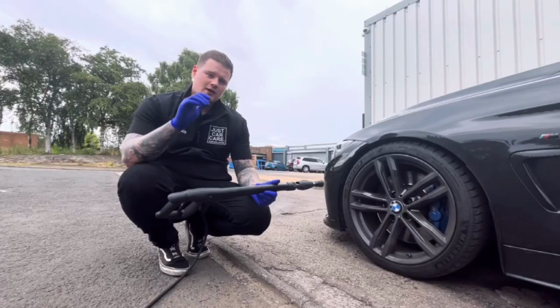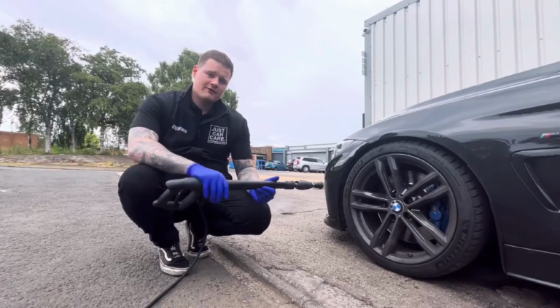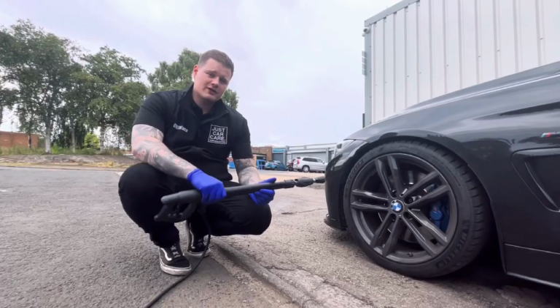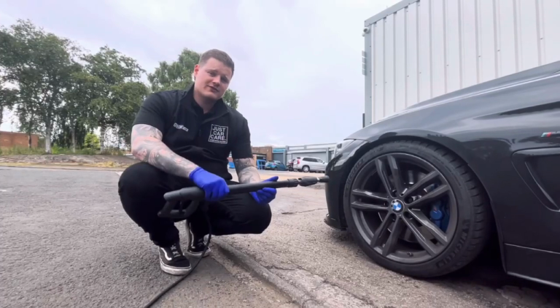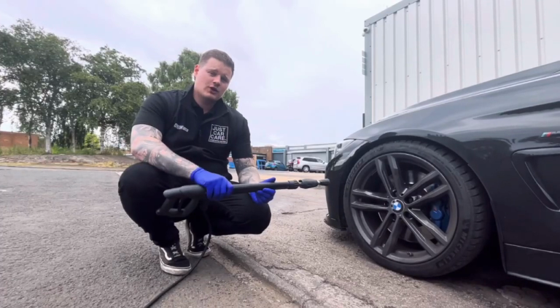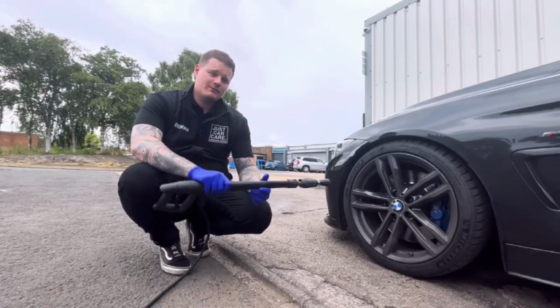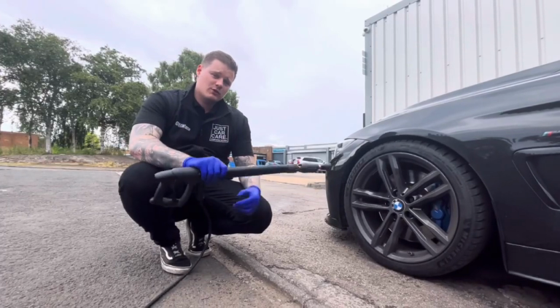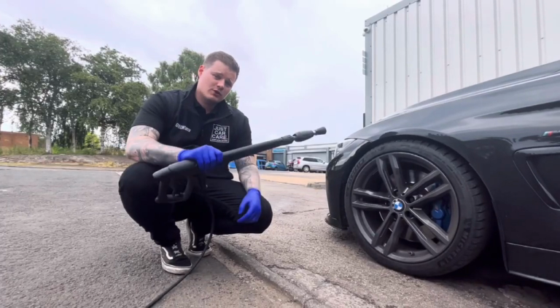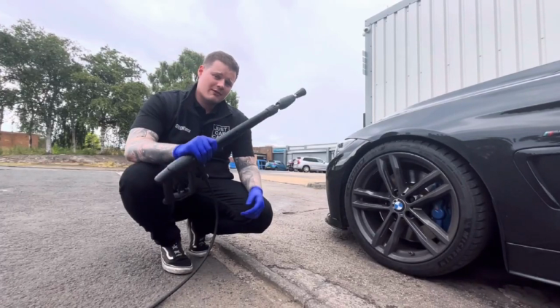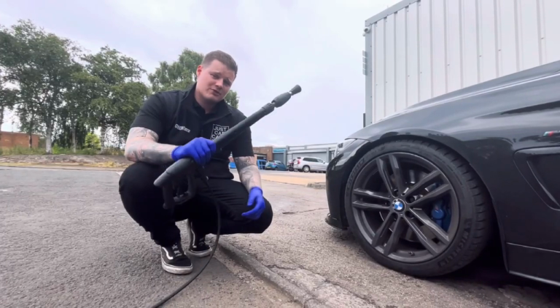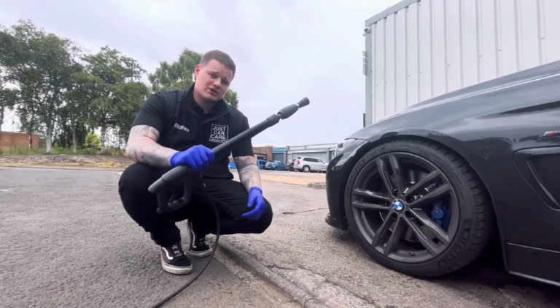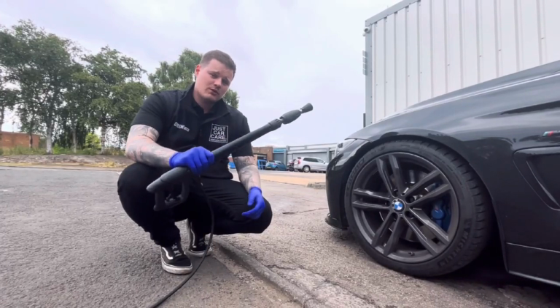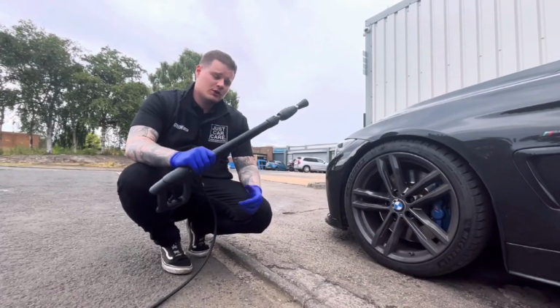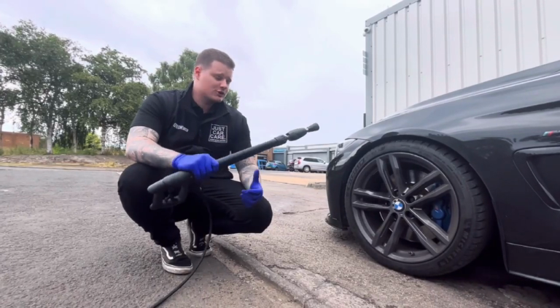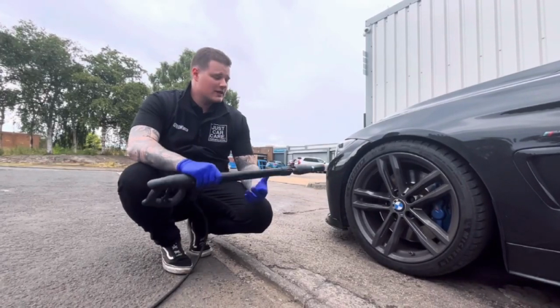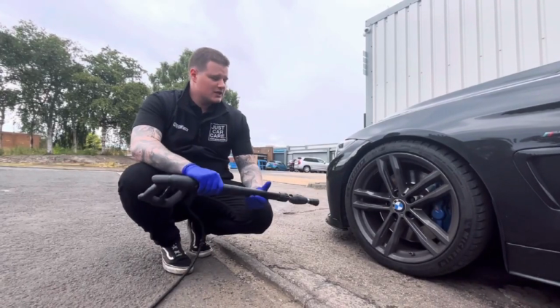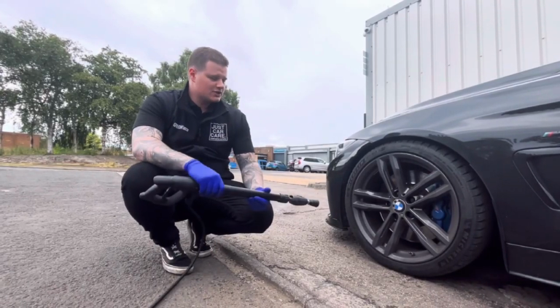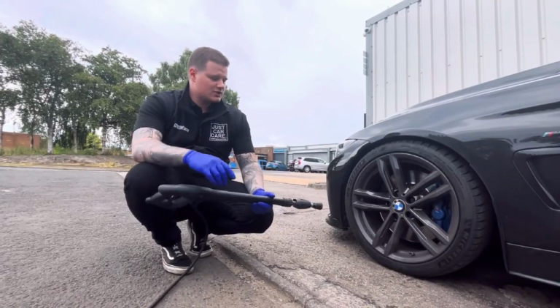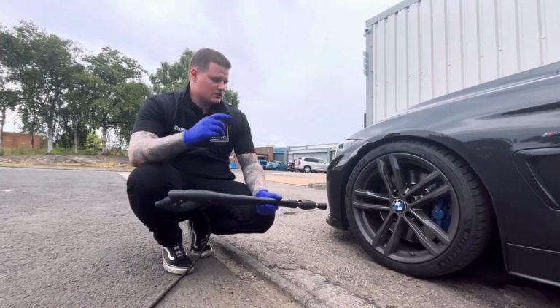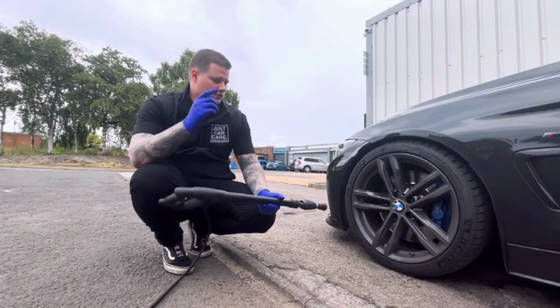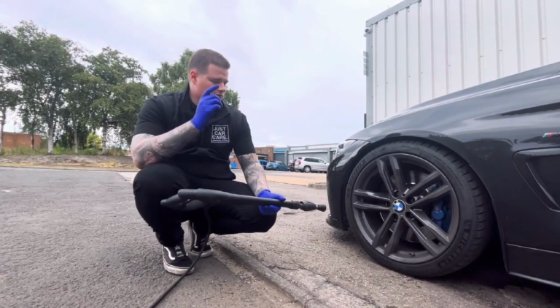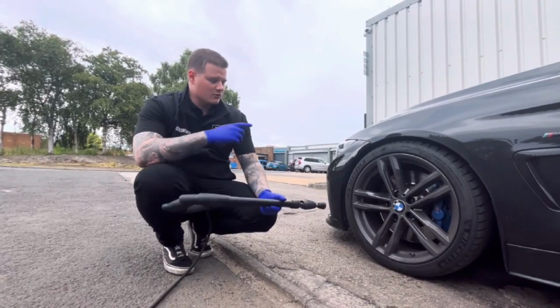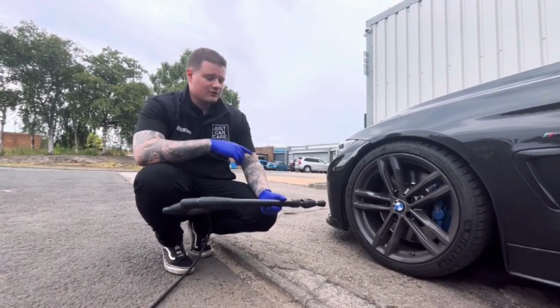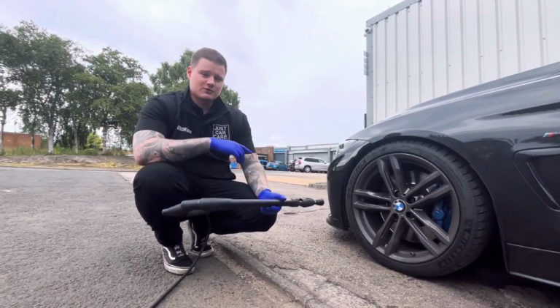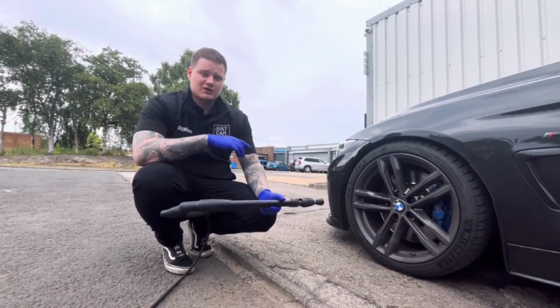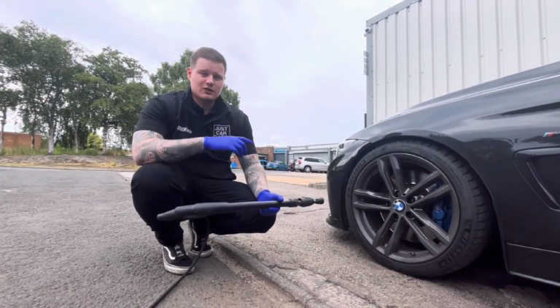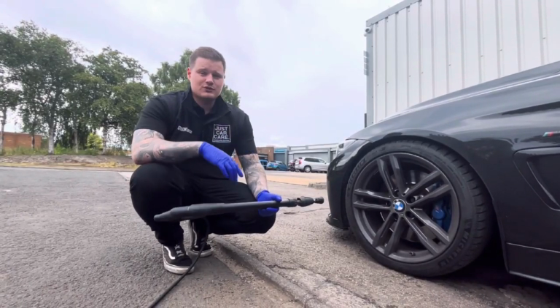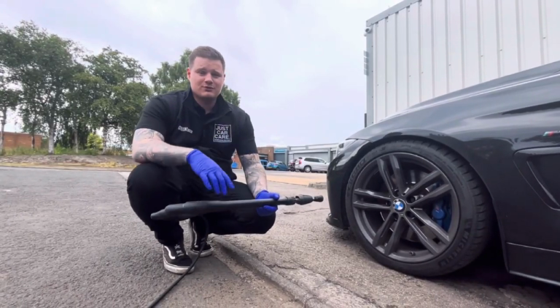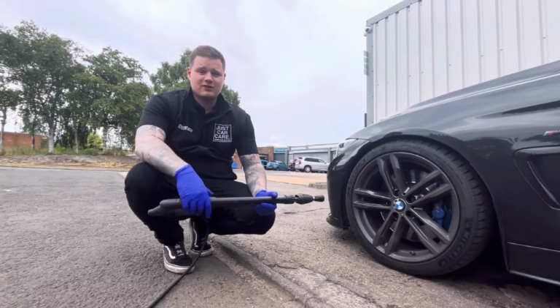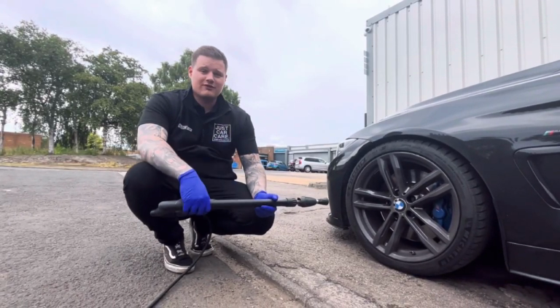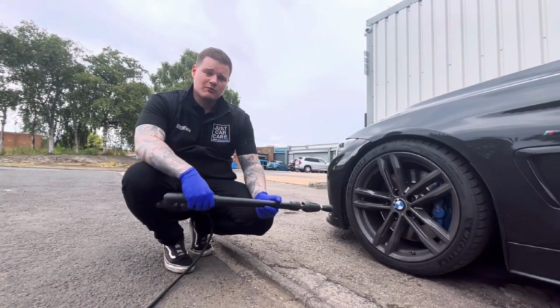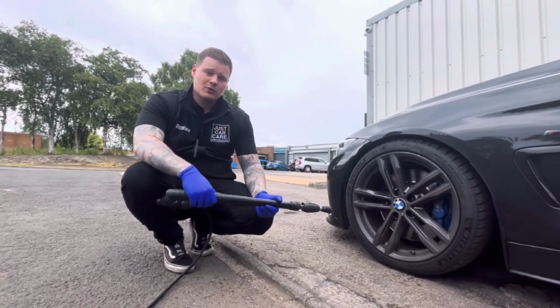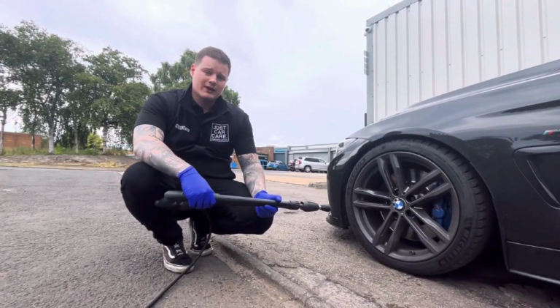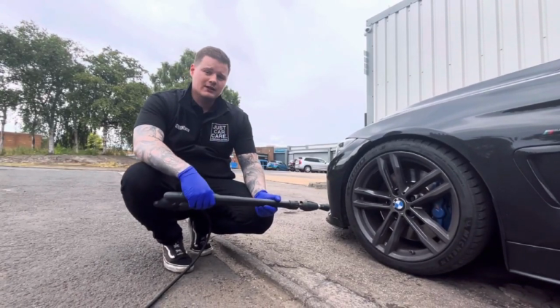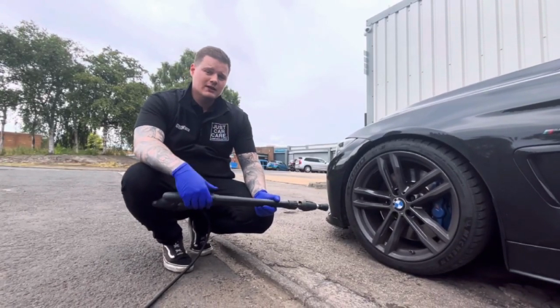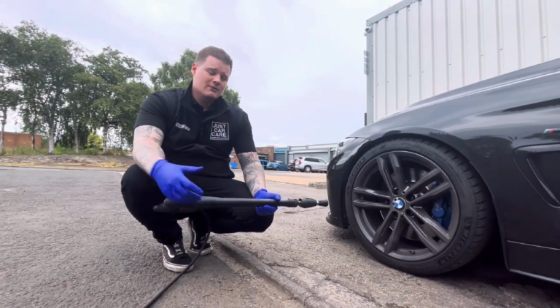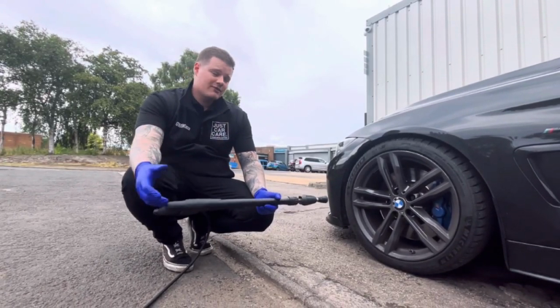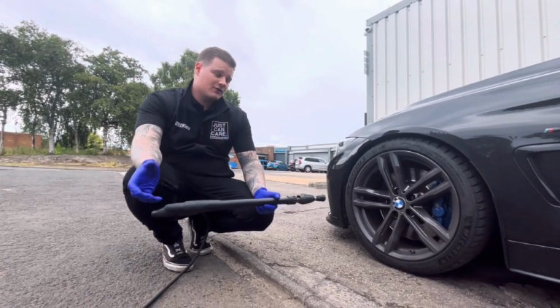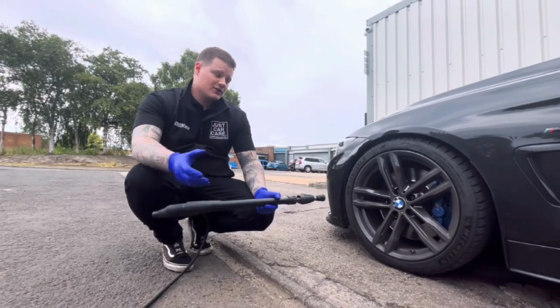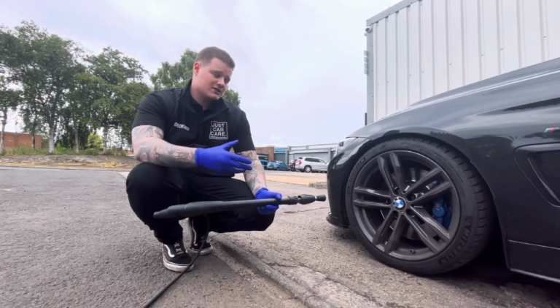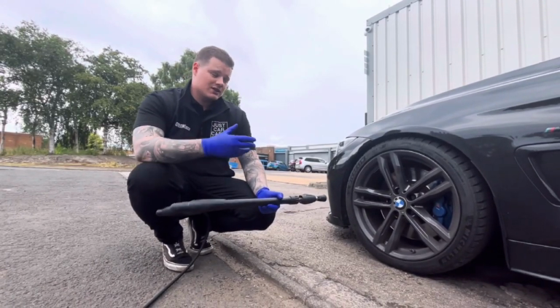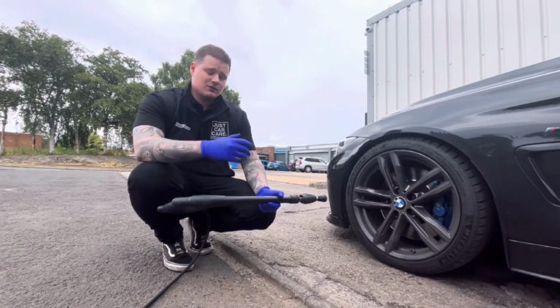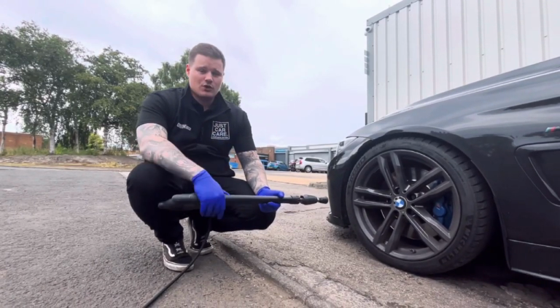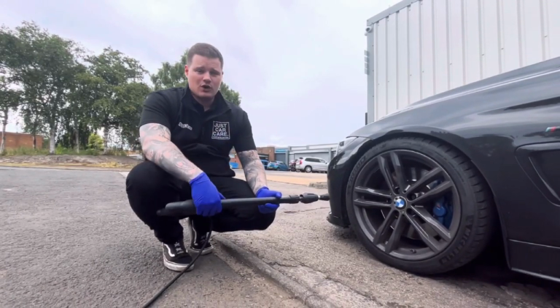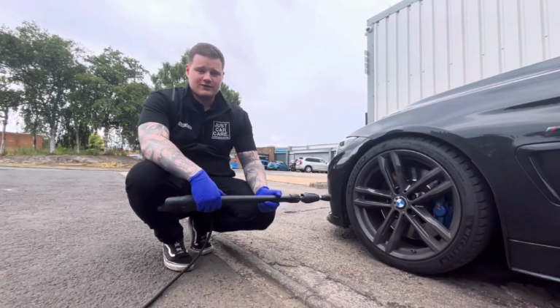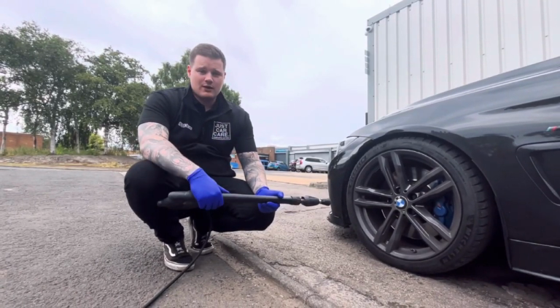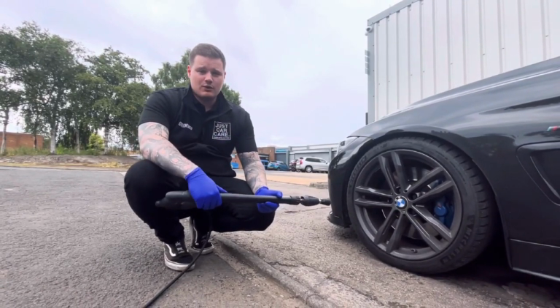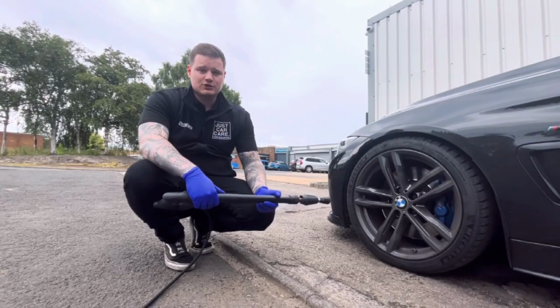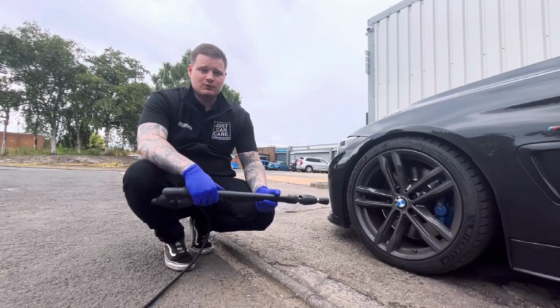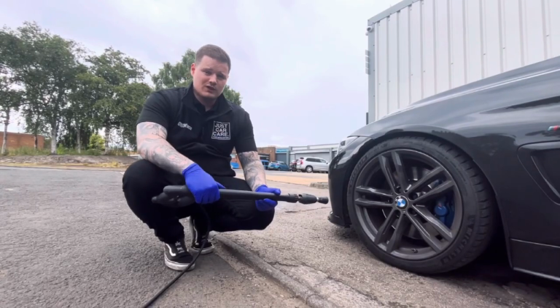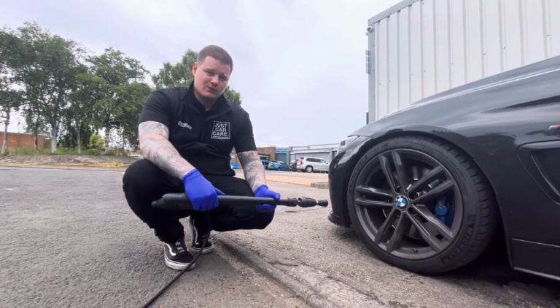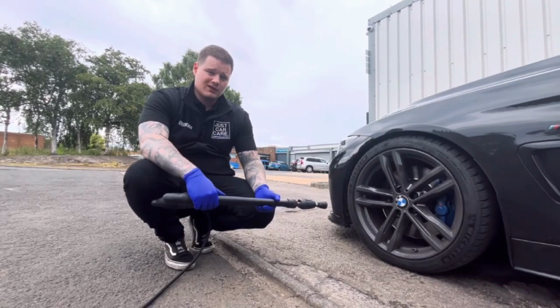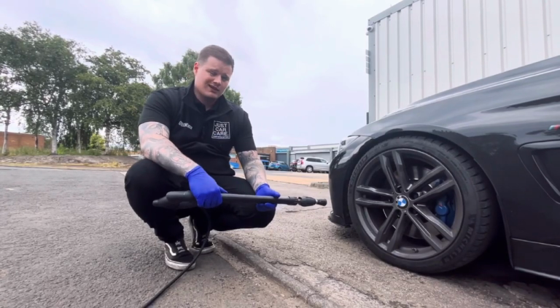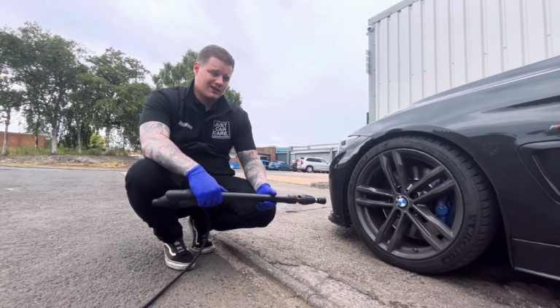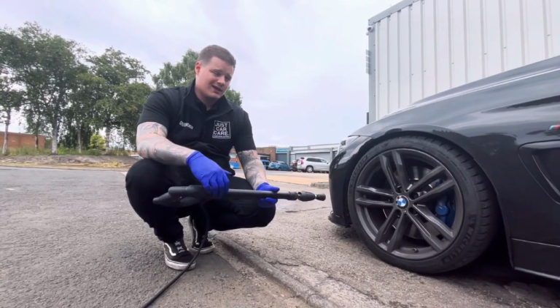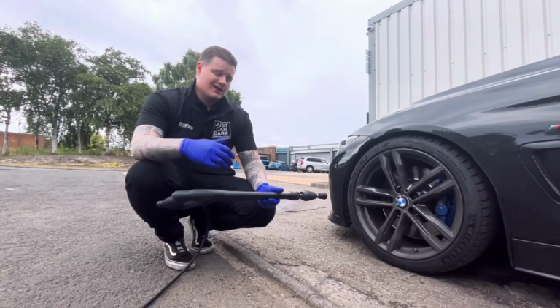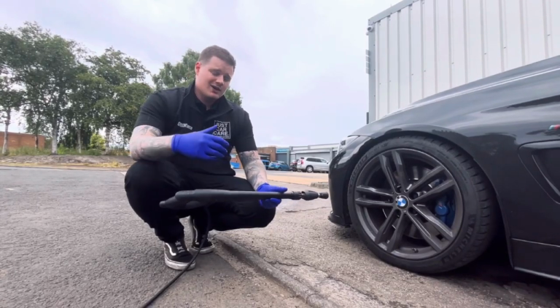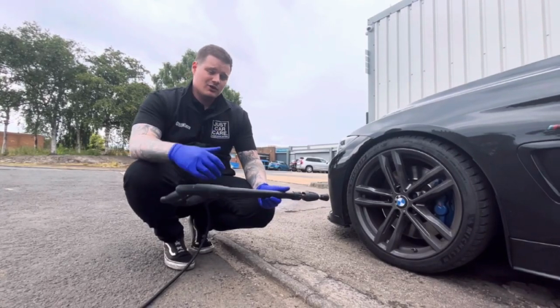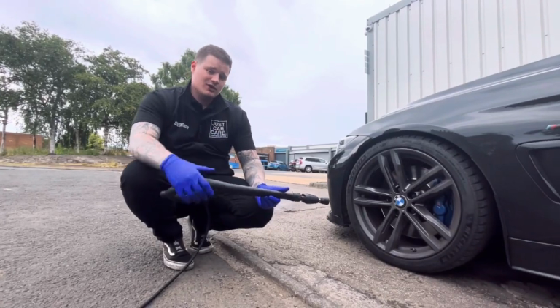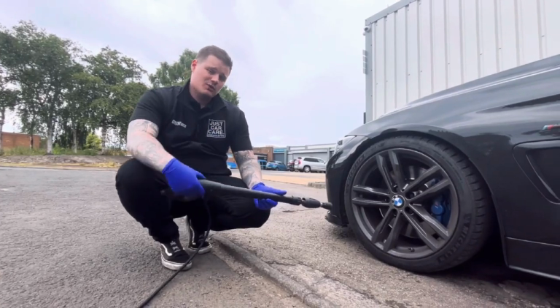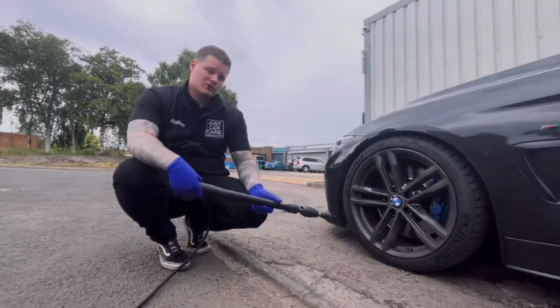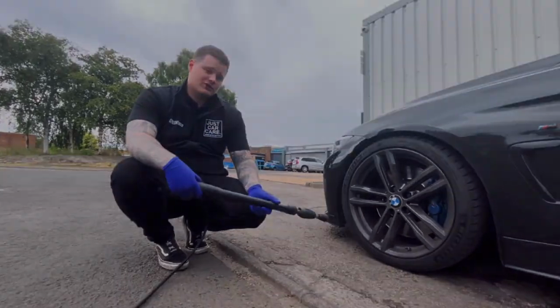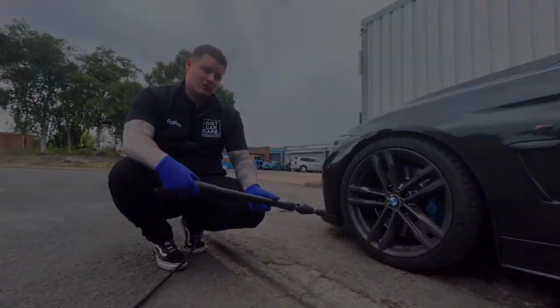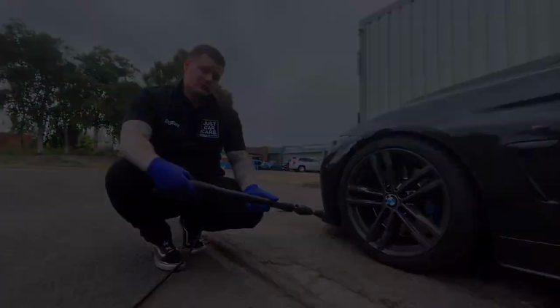First of all, we're going to grab a jet wash just to remove some of the loose debris from the wheel before you start doing the contact wash with the wheel cleaner.